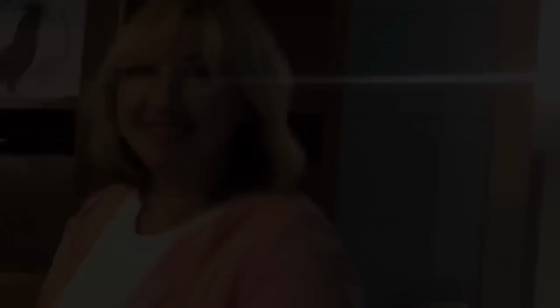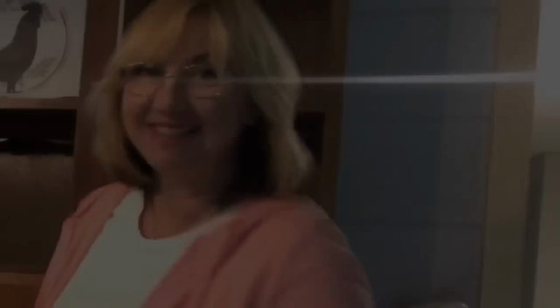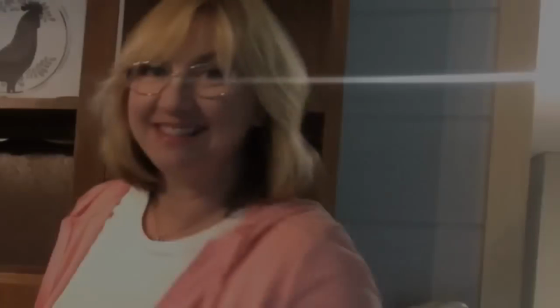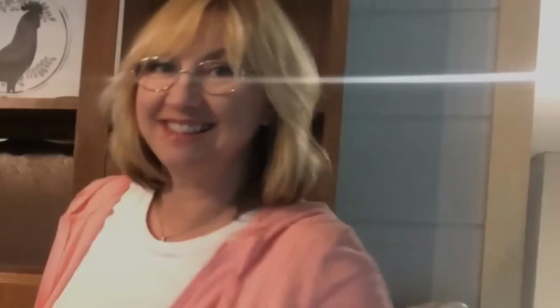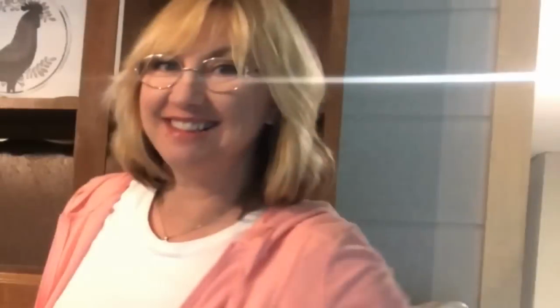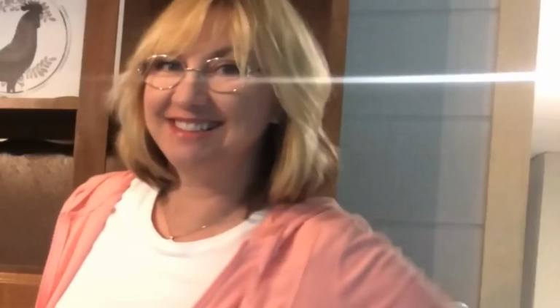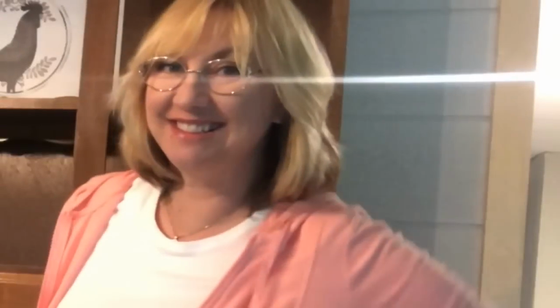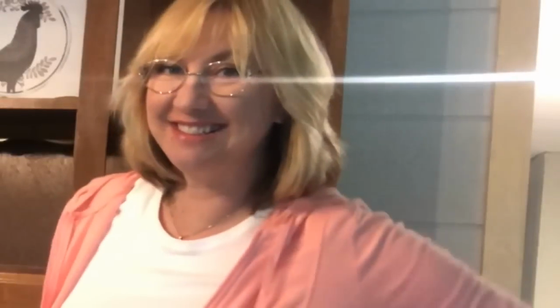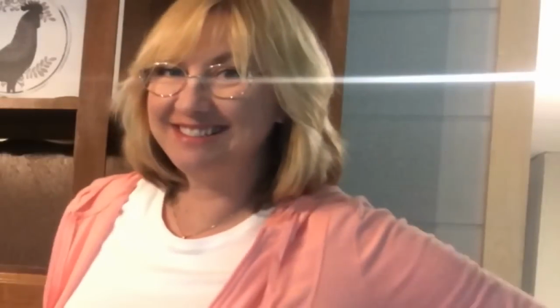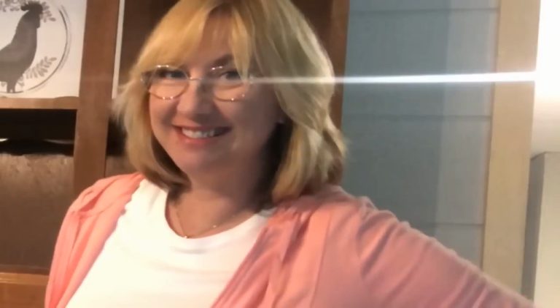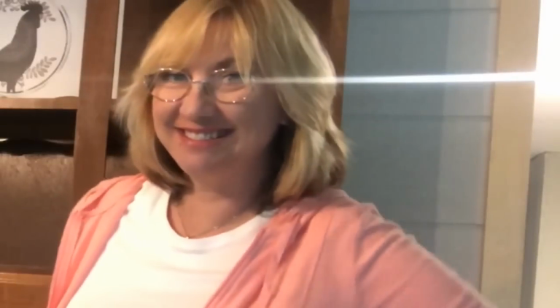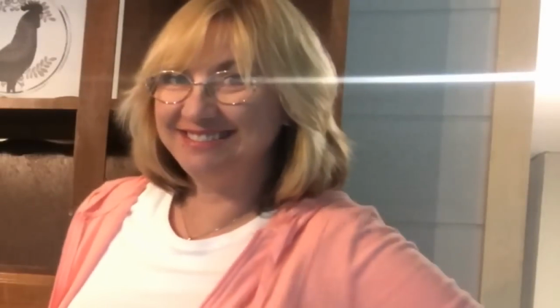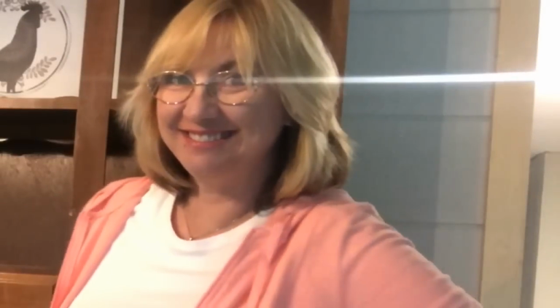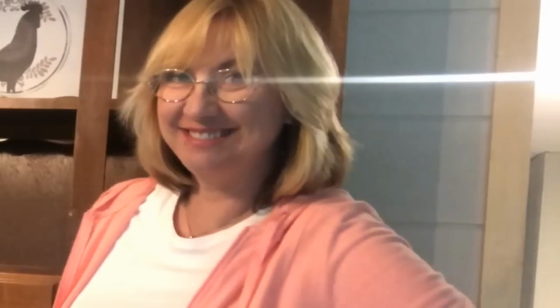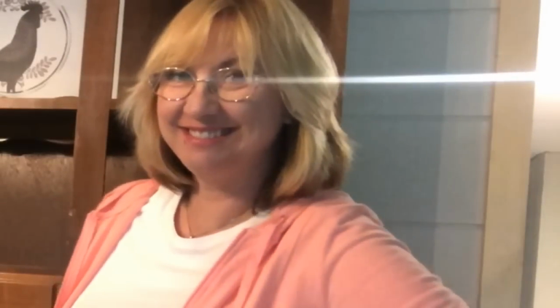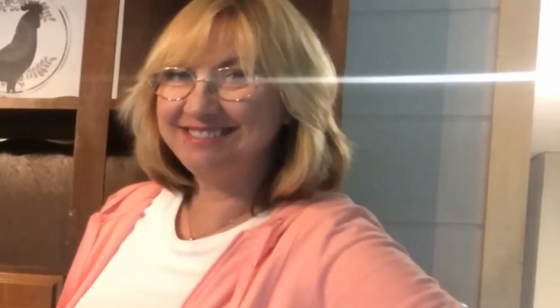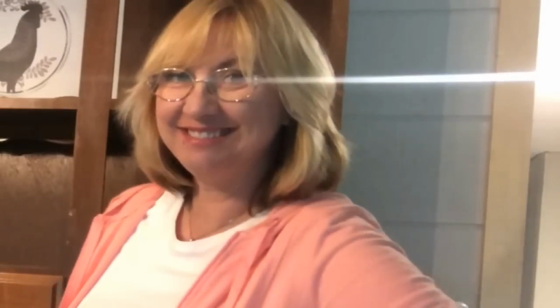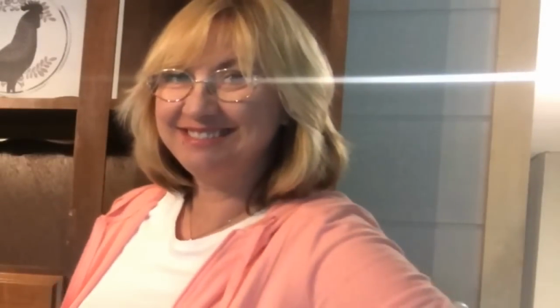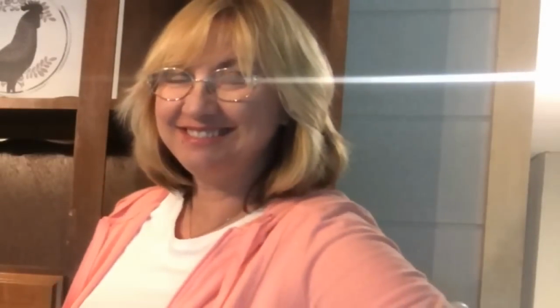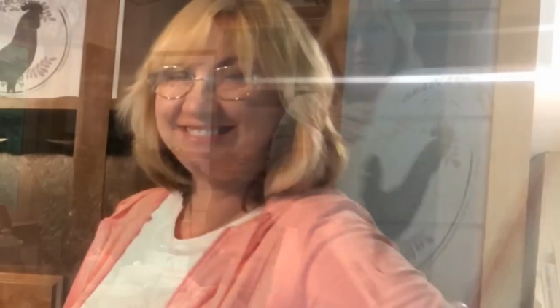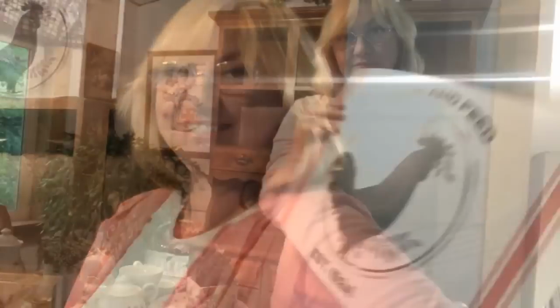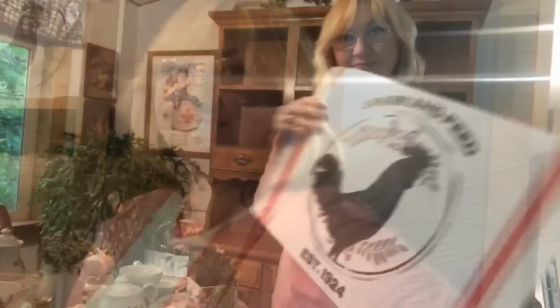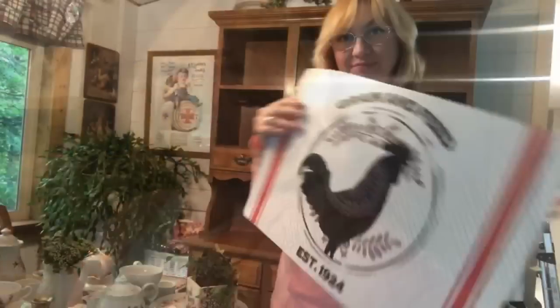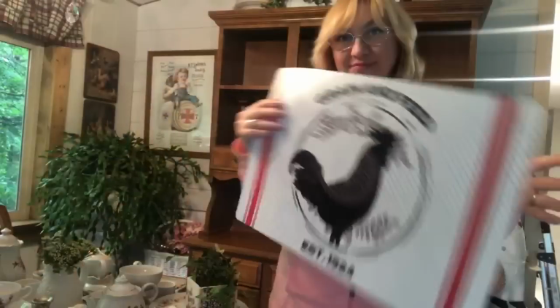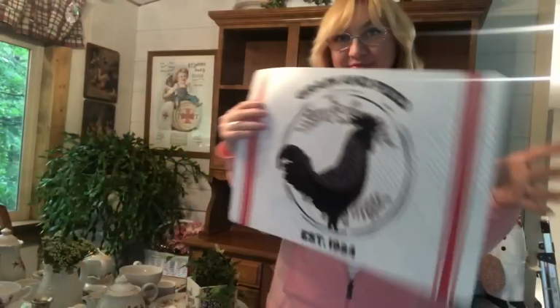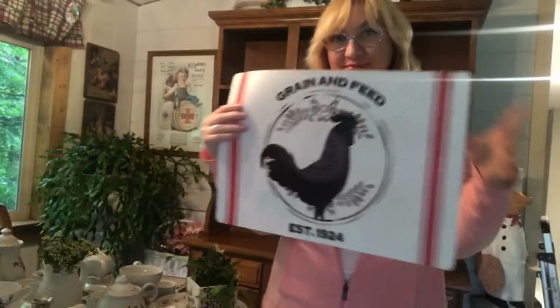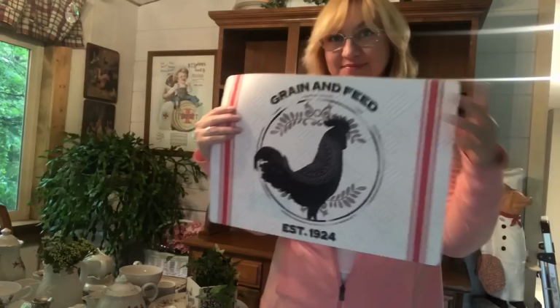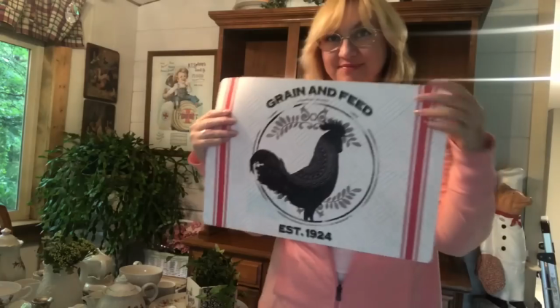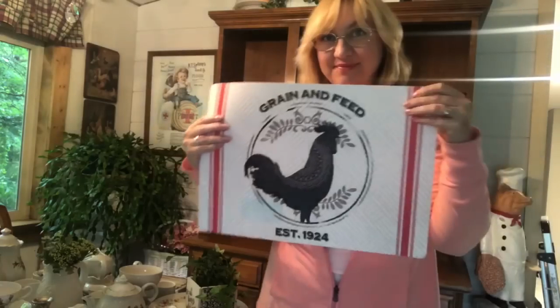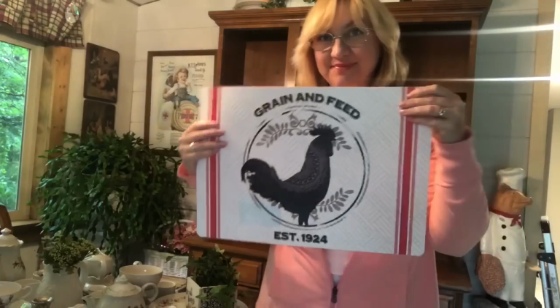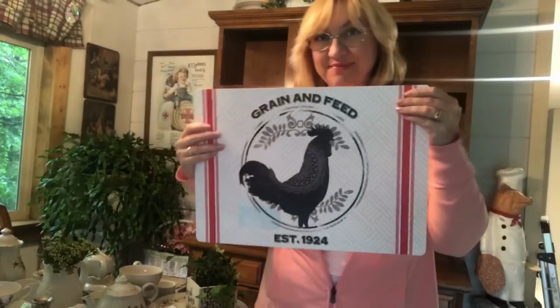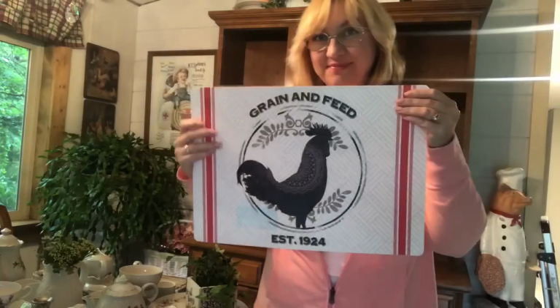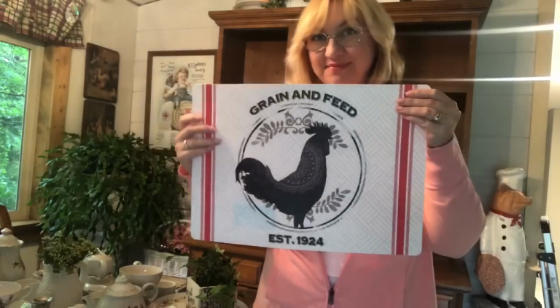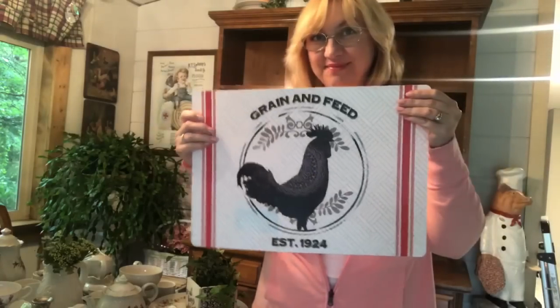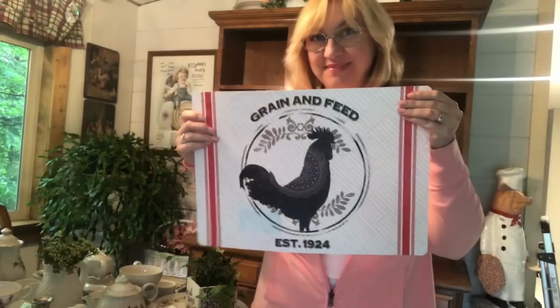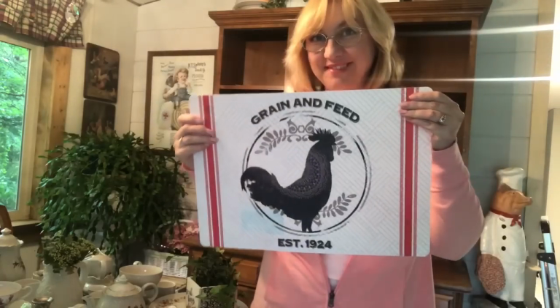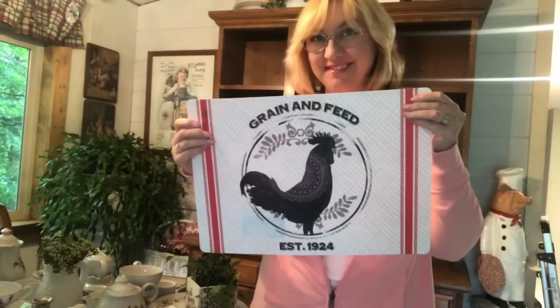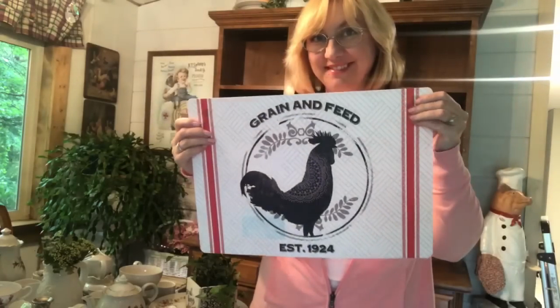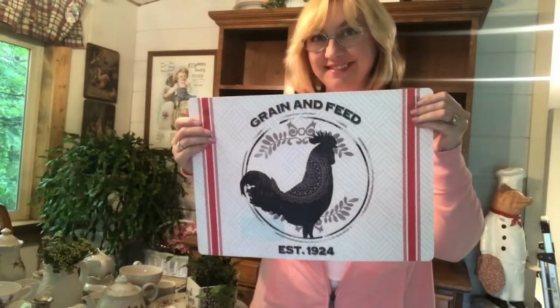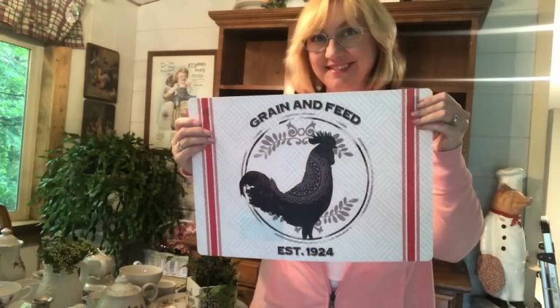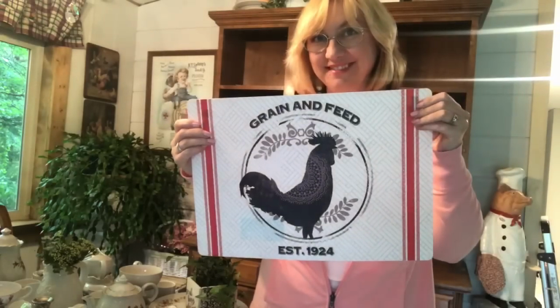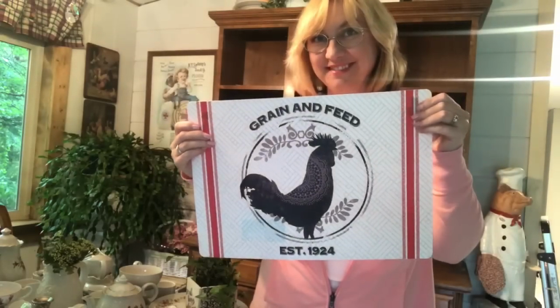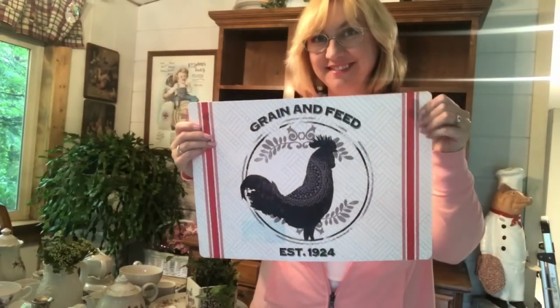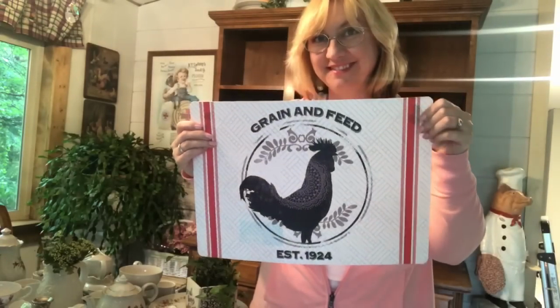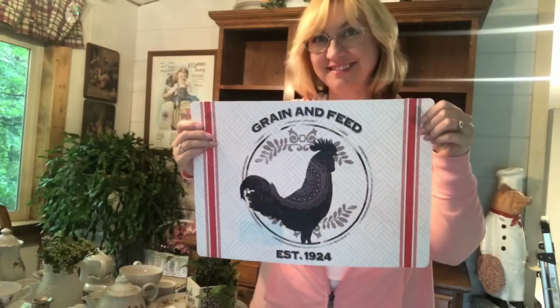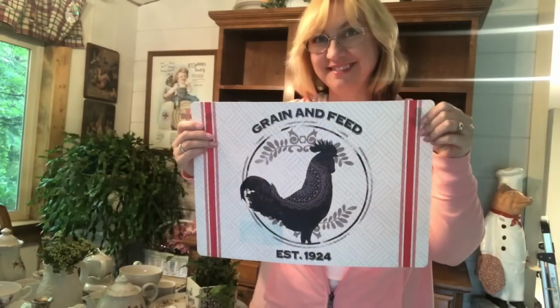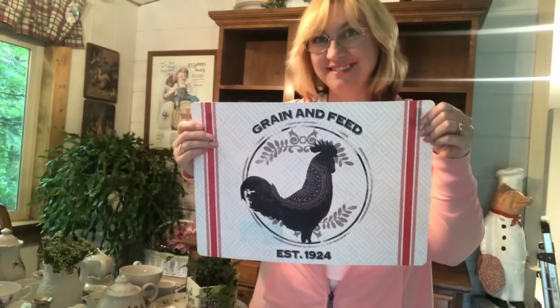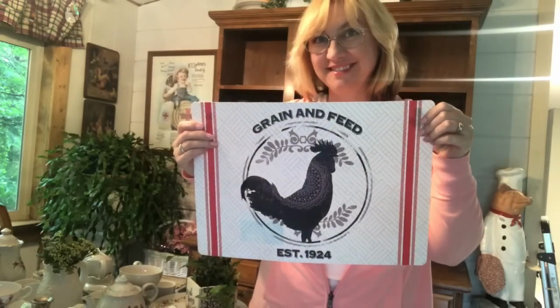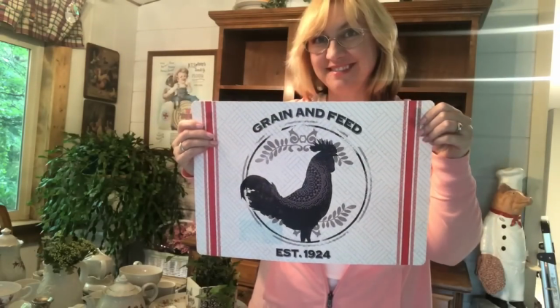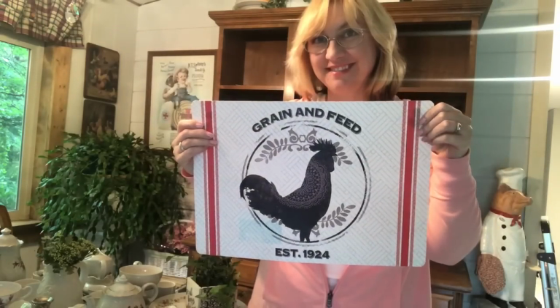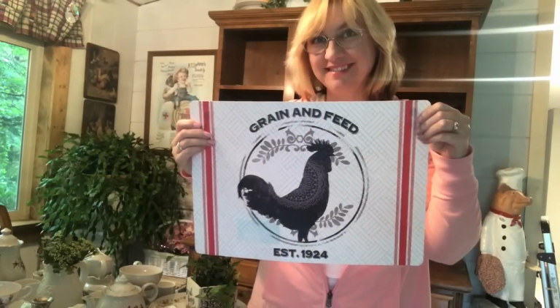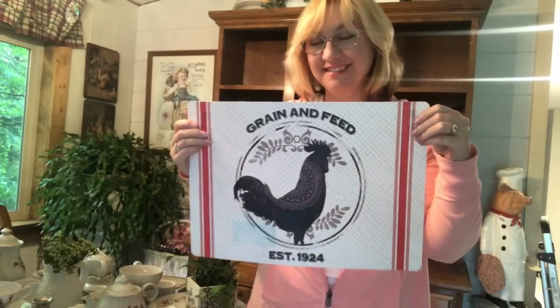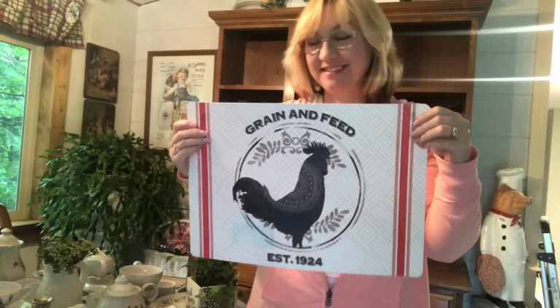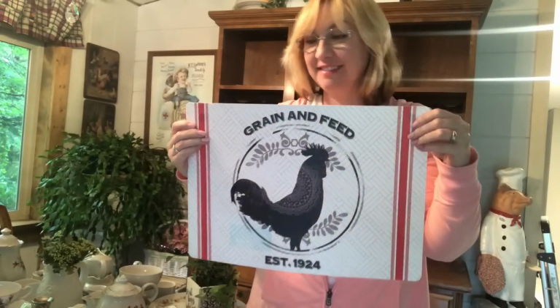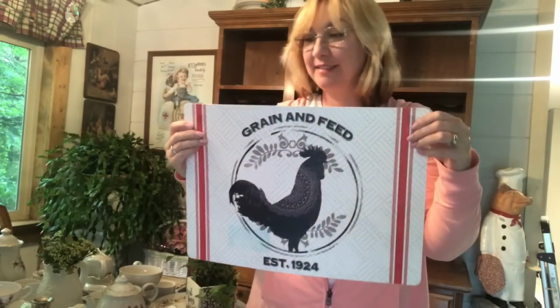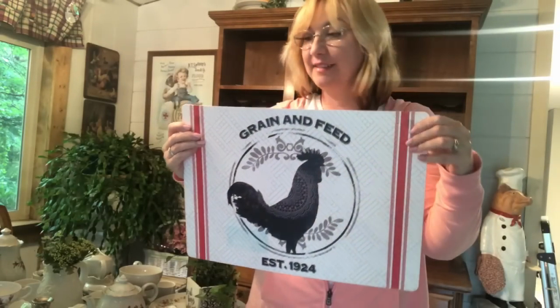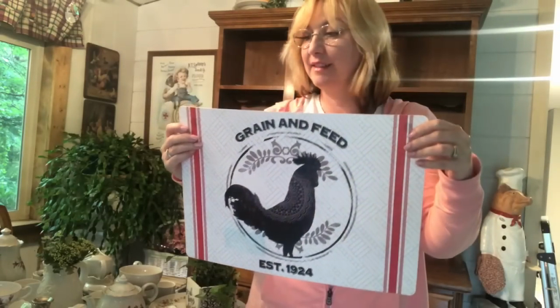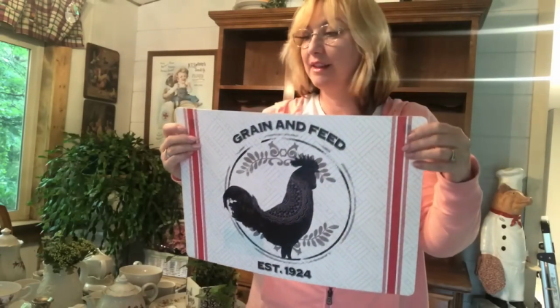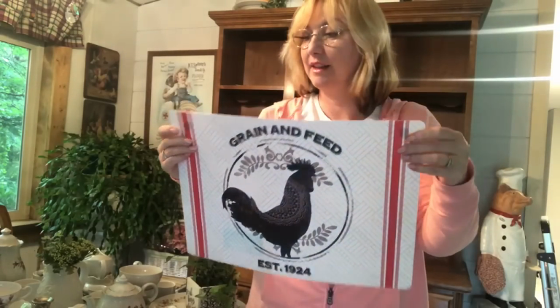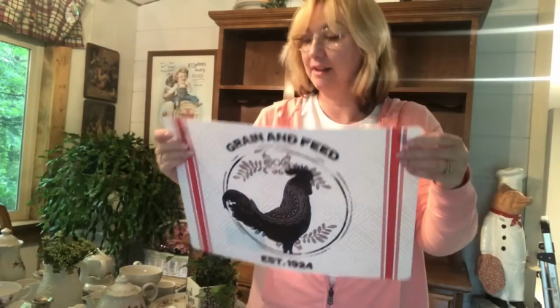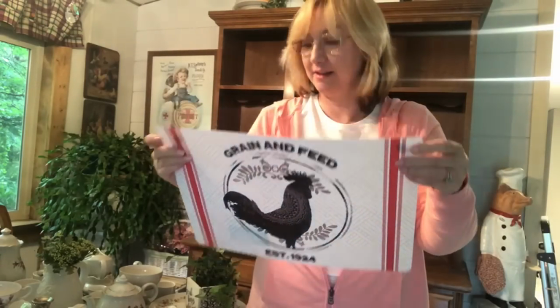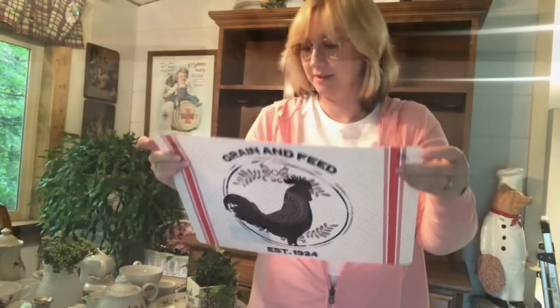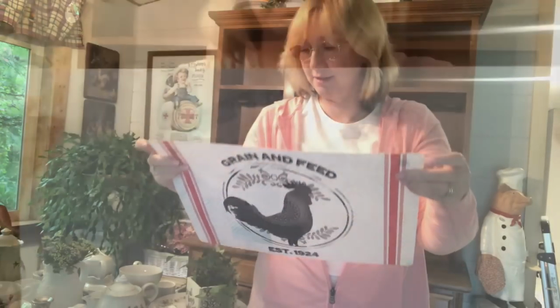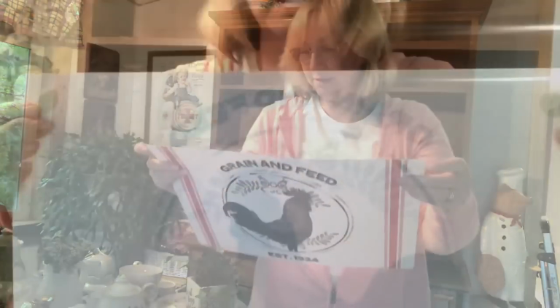Hello friends, welcome back. Today I'm redoing my china cabinet for the summer and I thought I'd take you along.